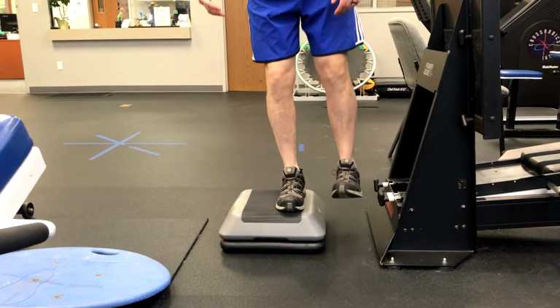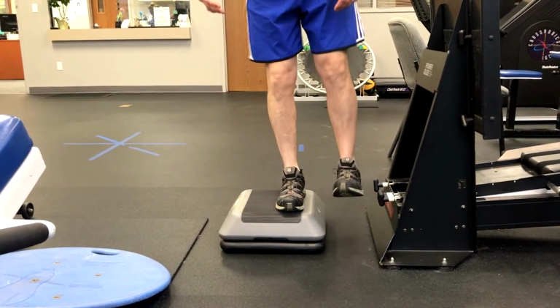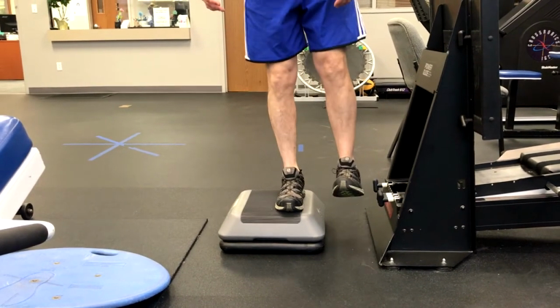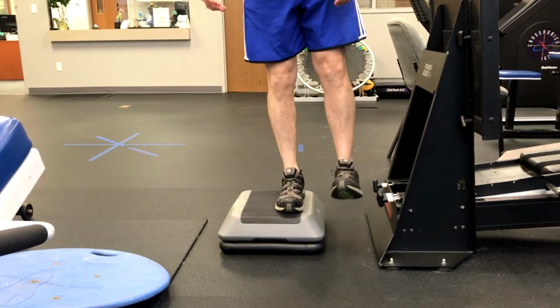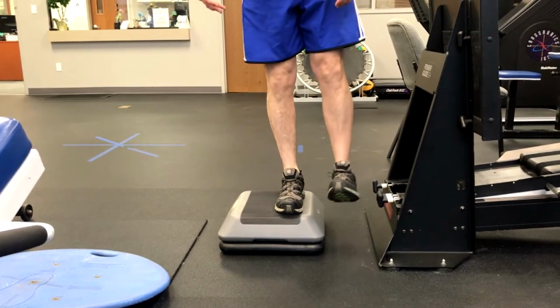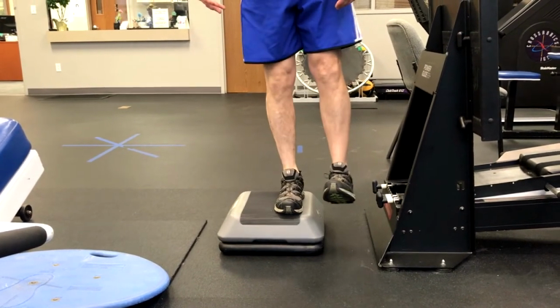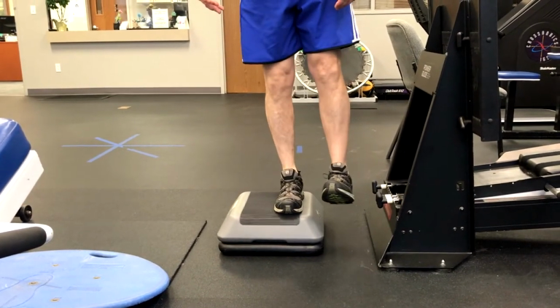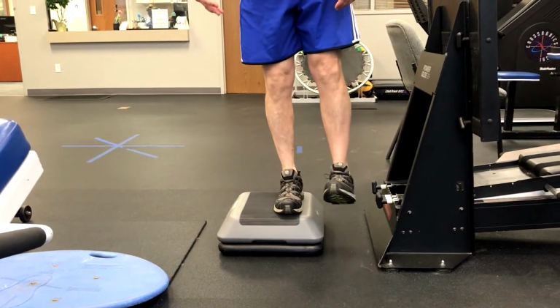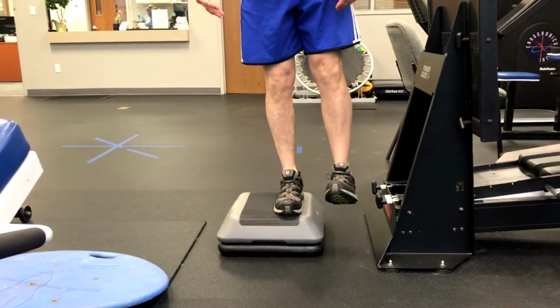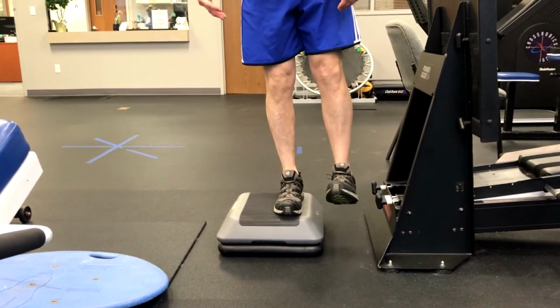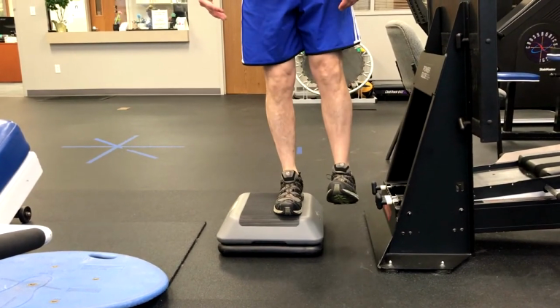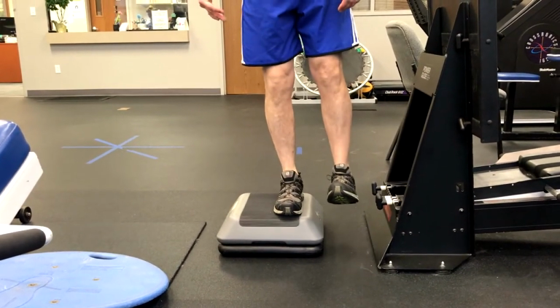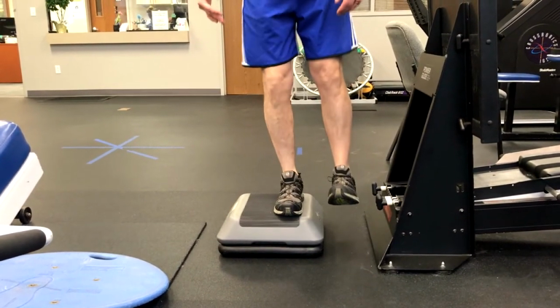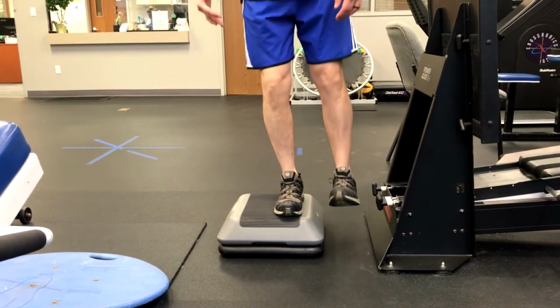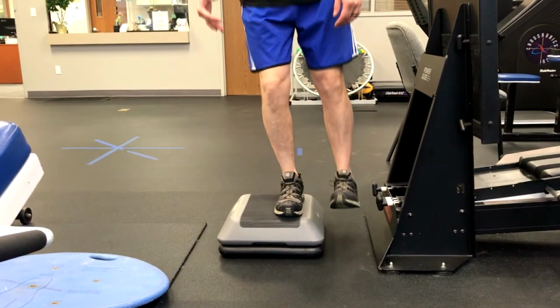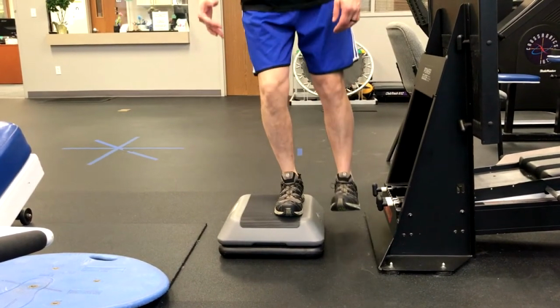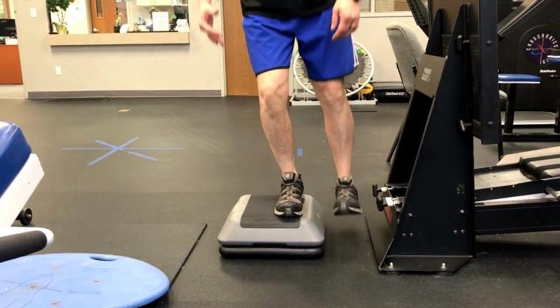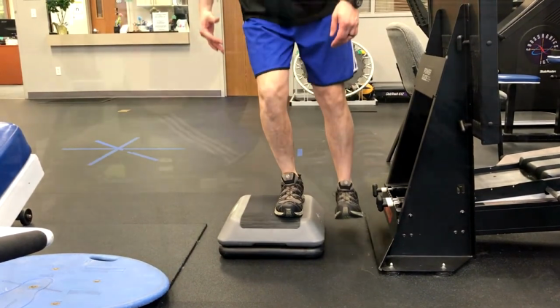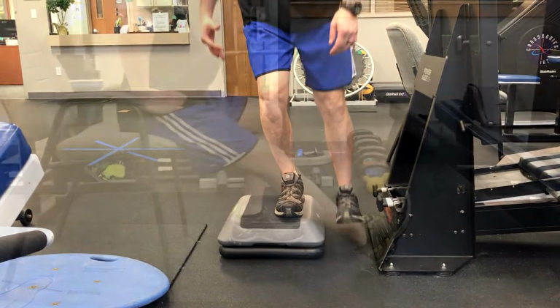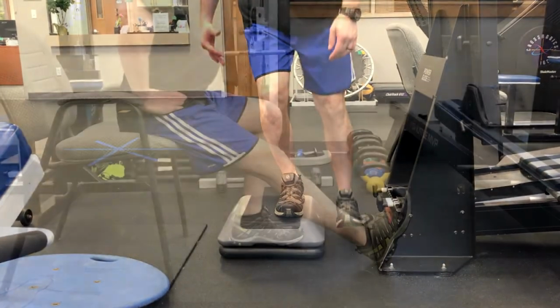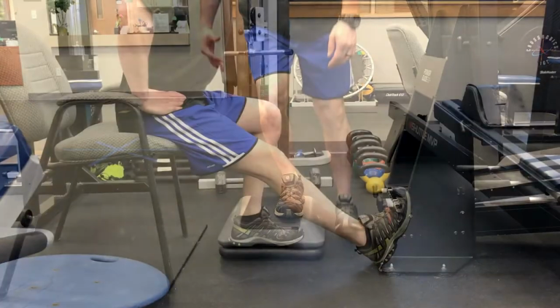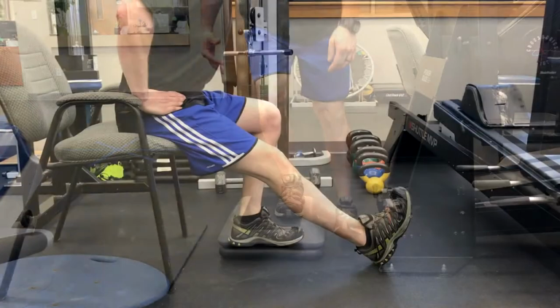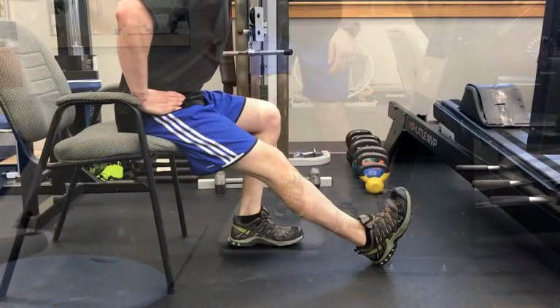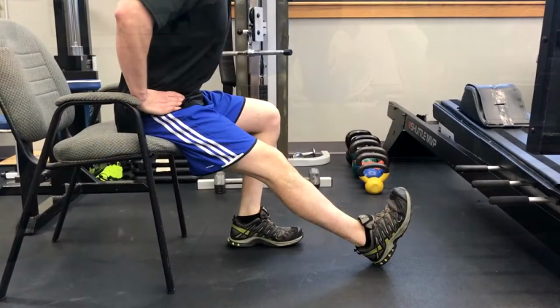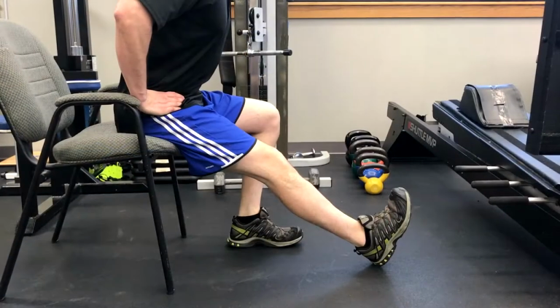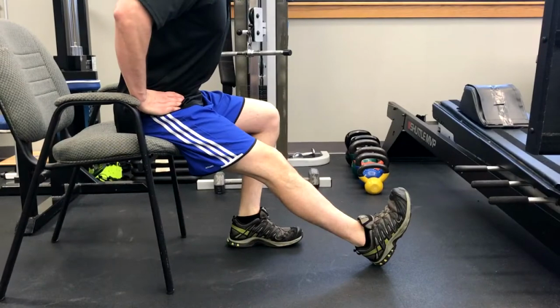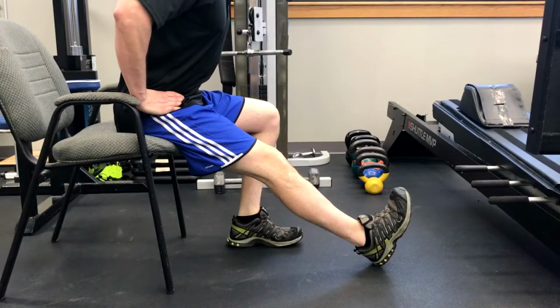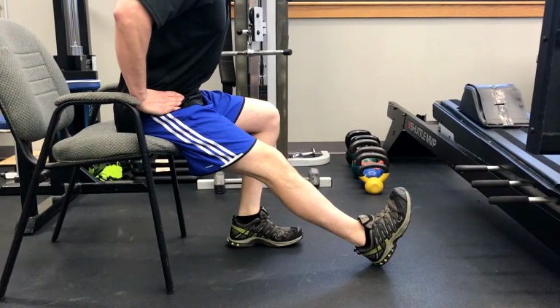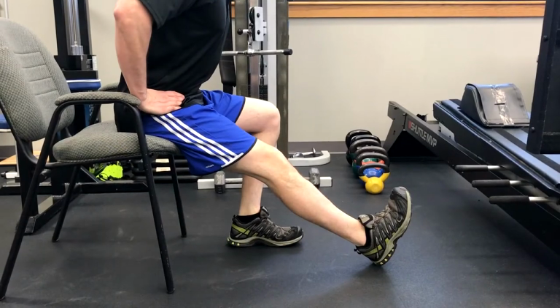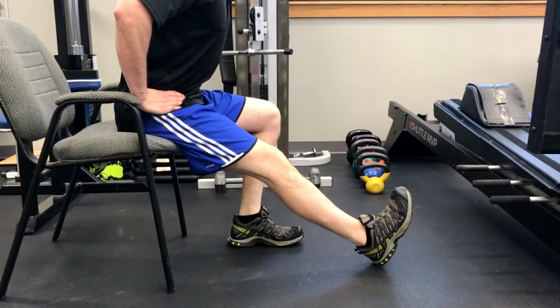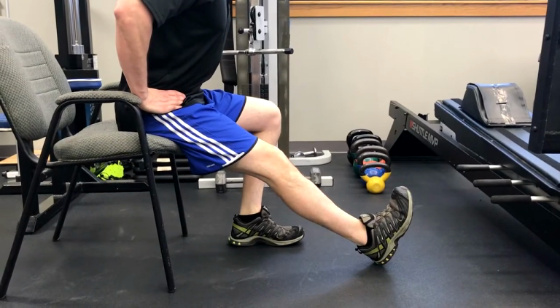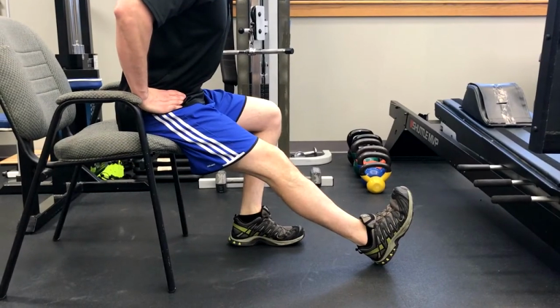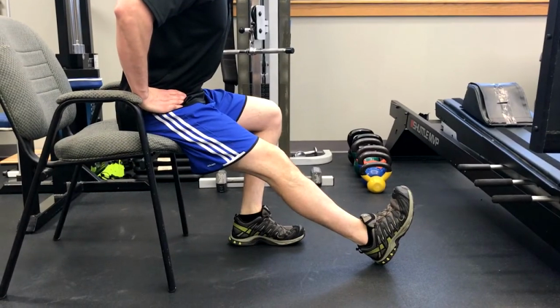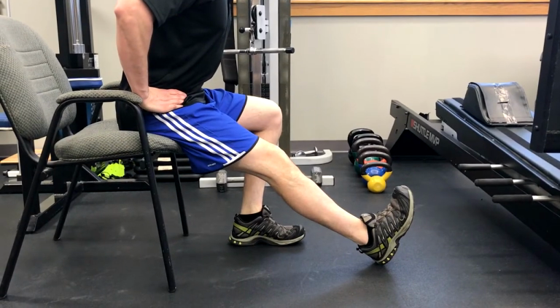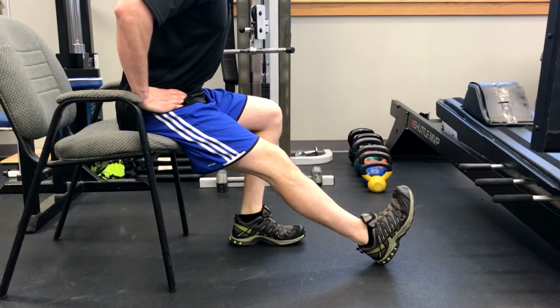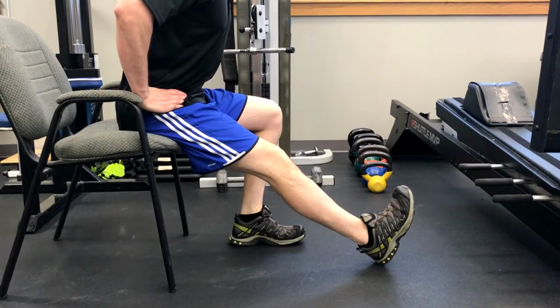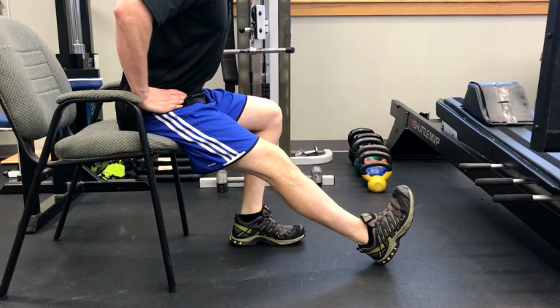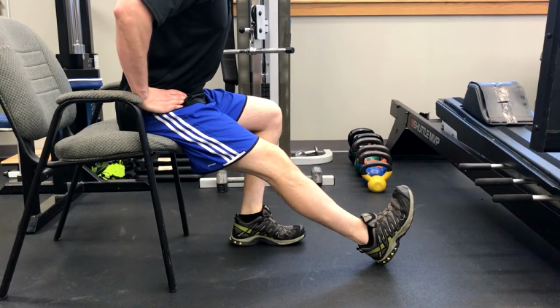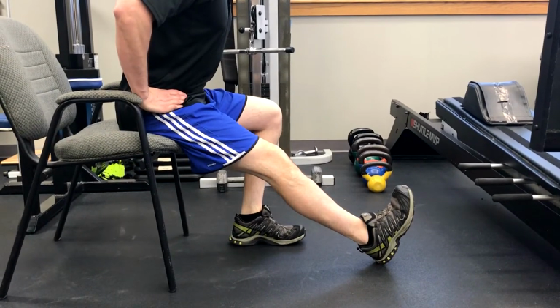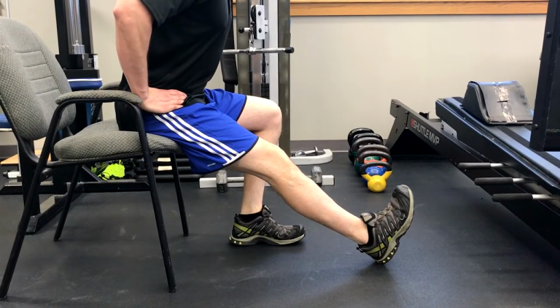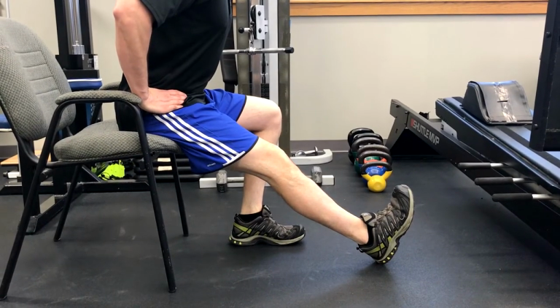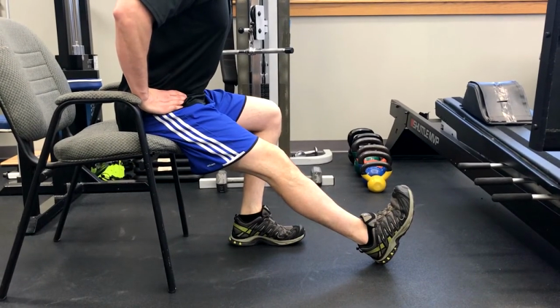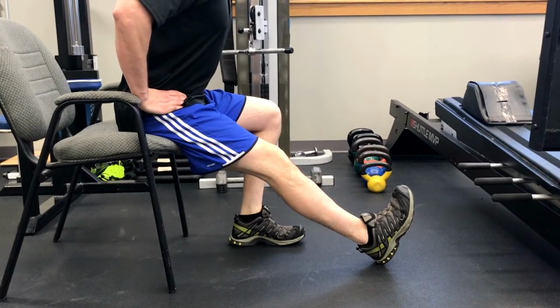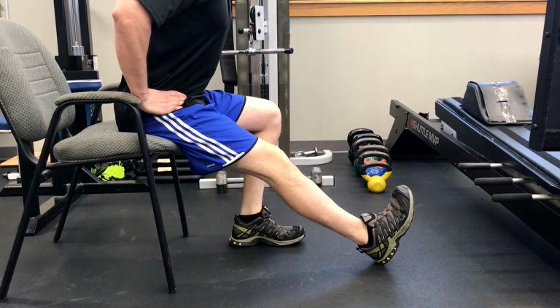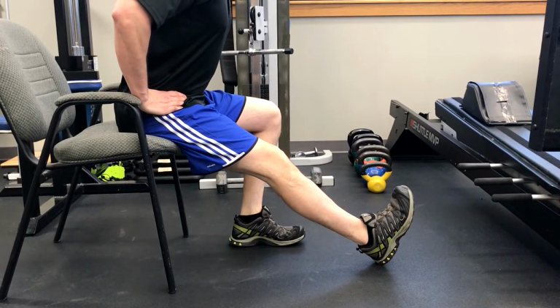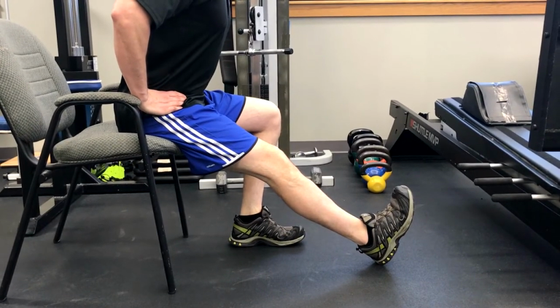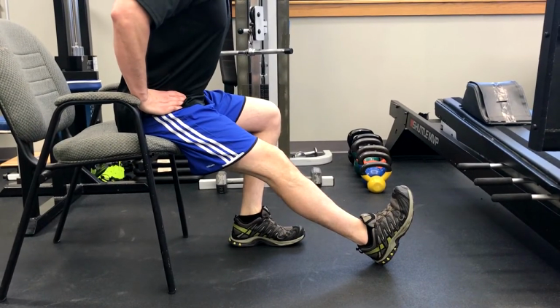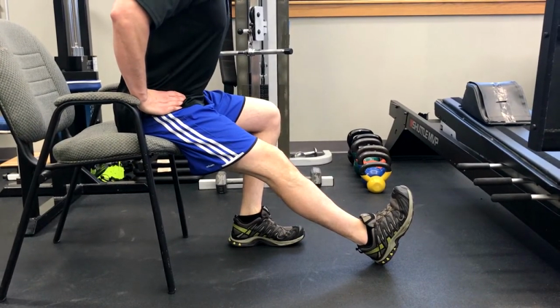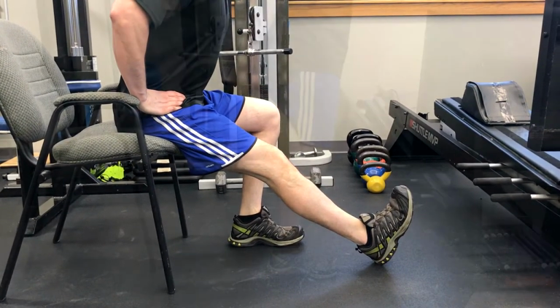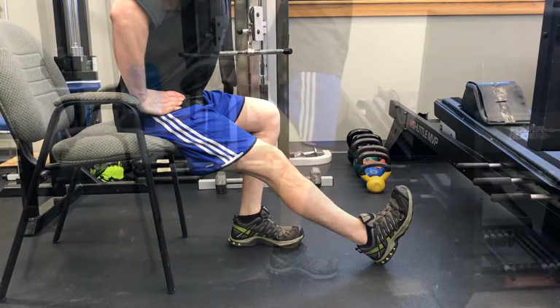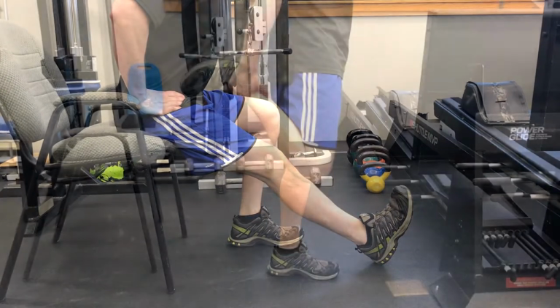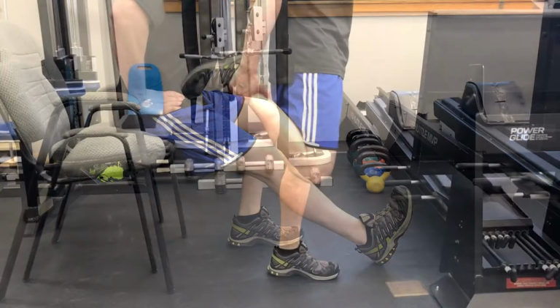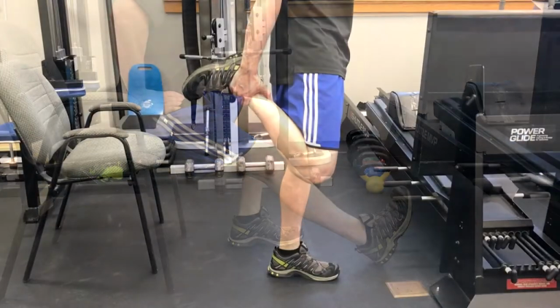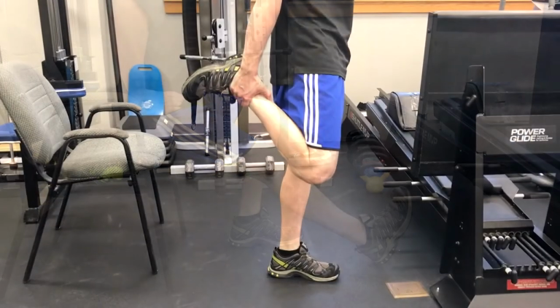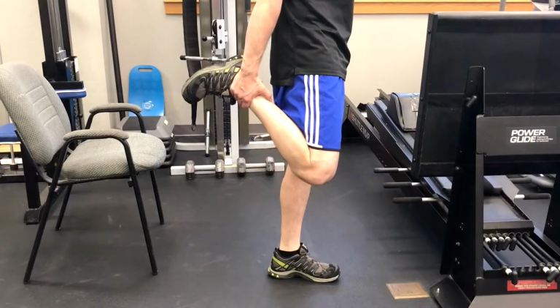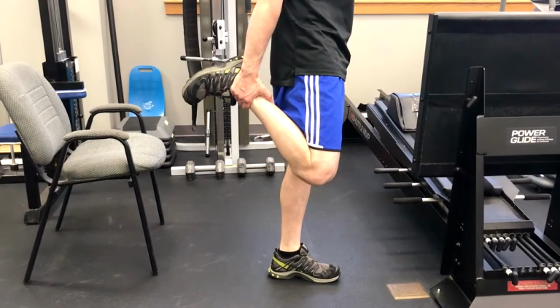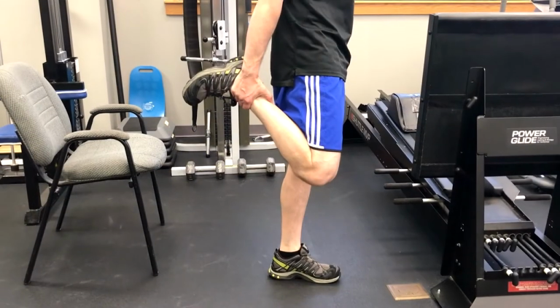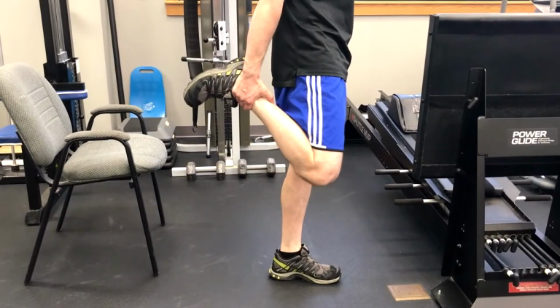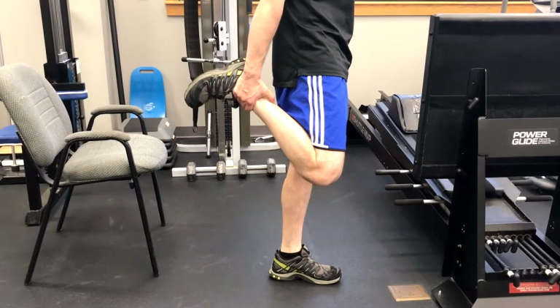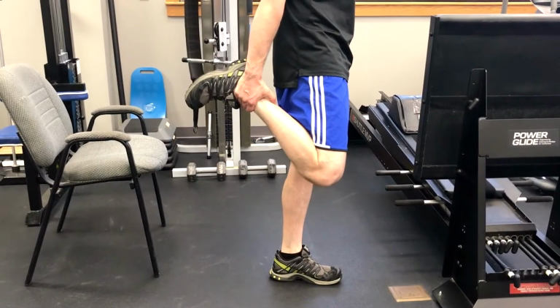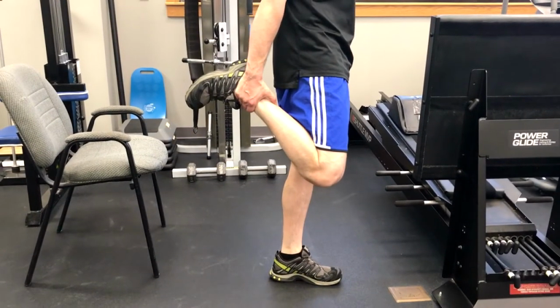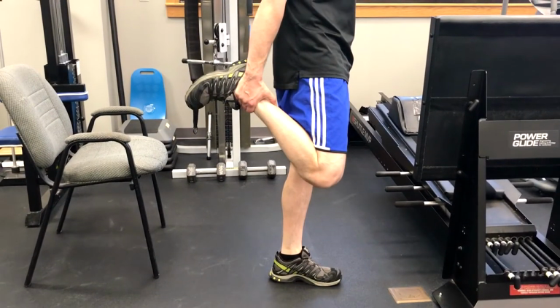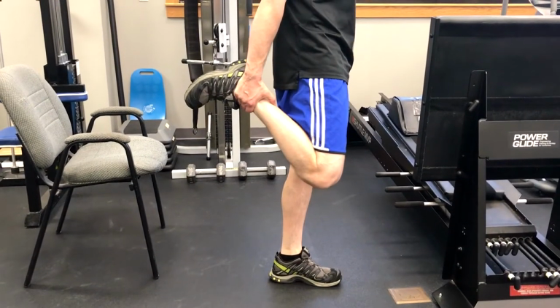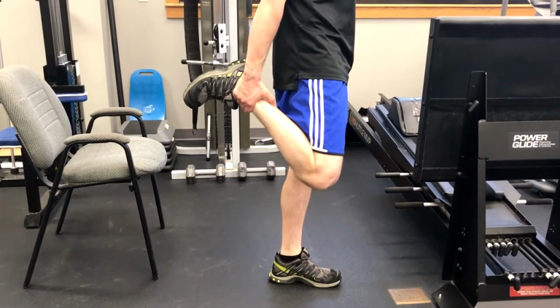This is an exercise for the gluteus medius — step-downs — and then we move into stretching for the hamstrings and quadriceps.